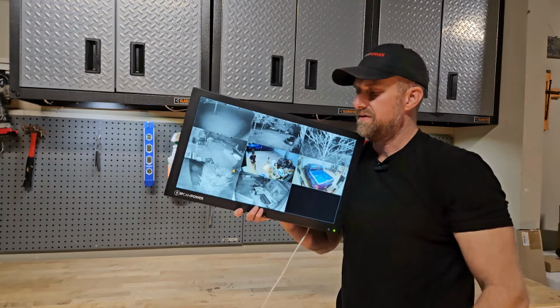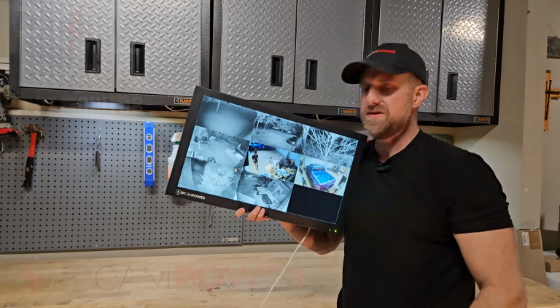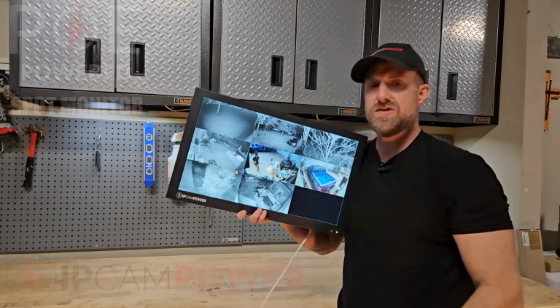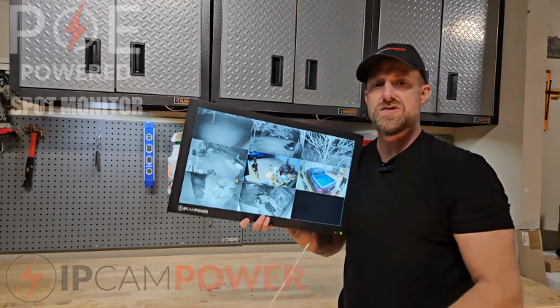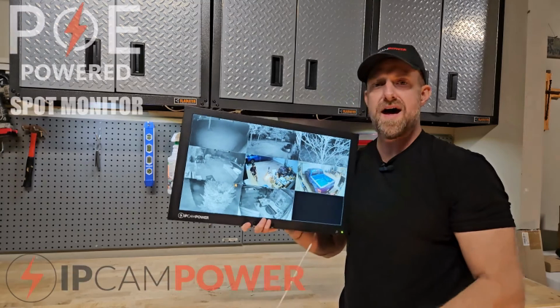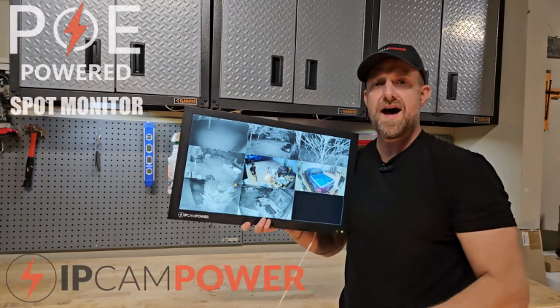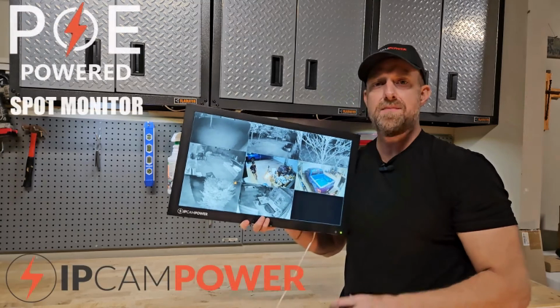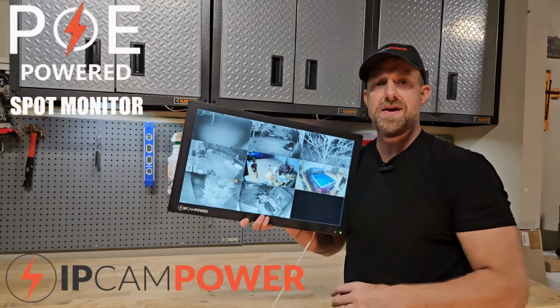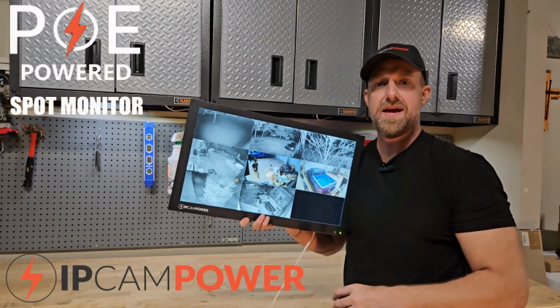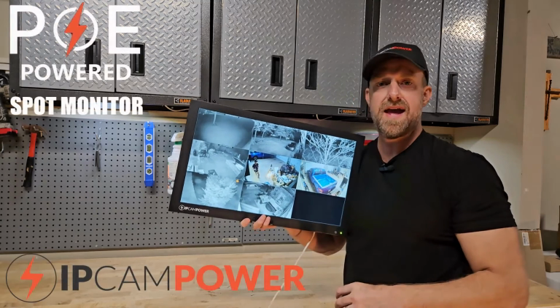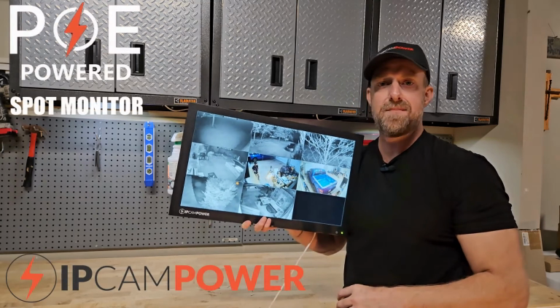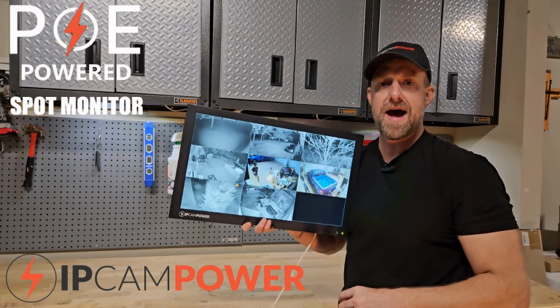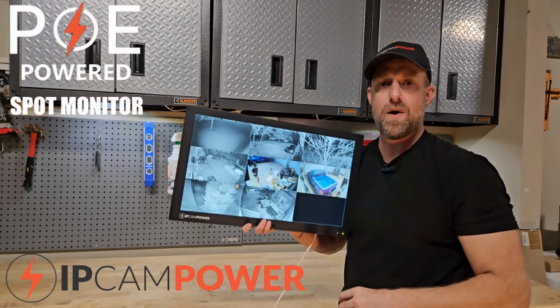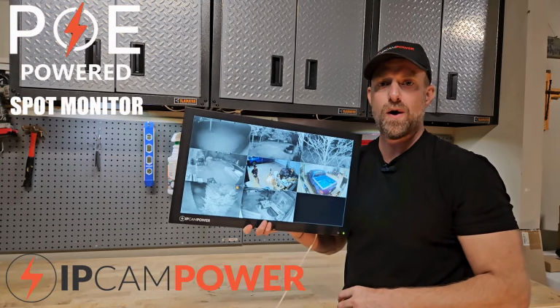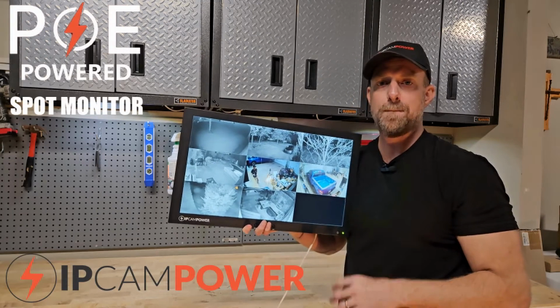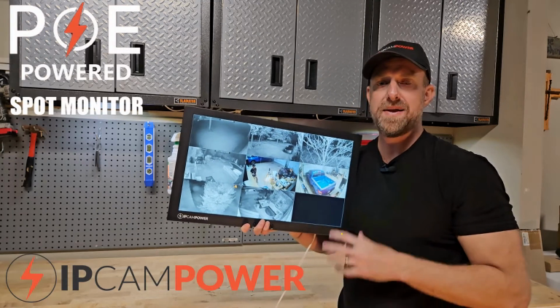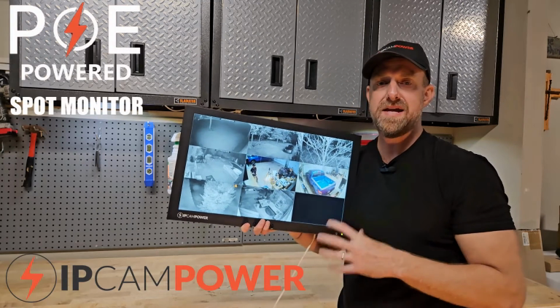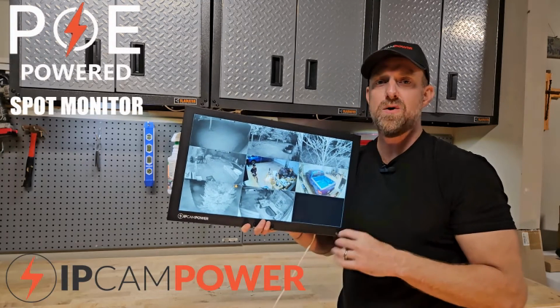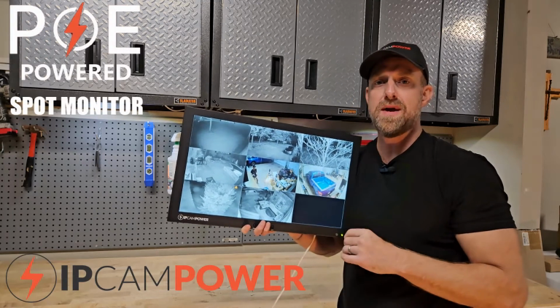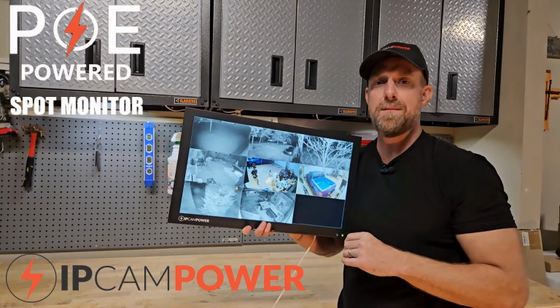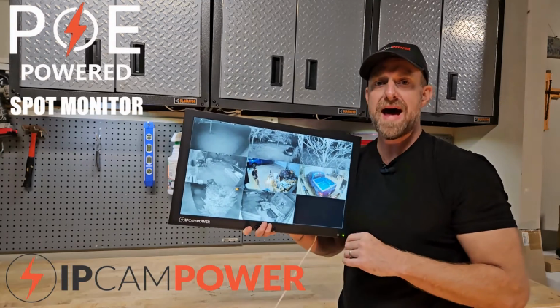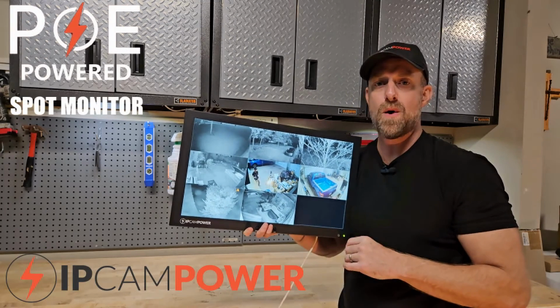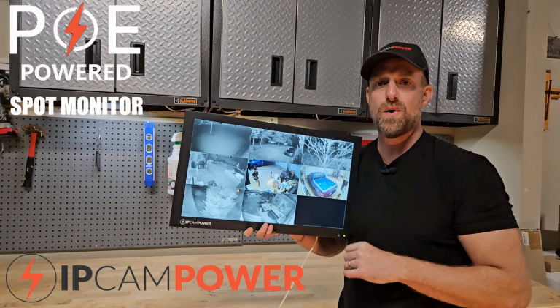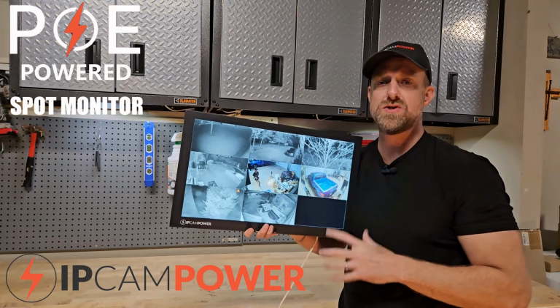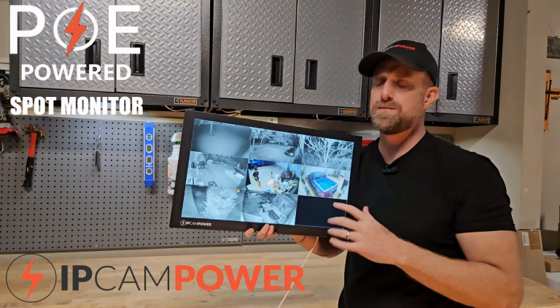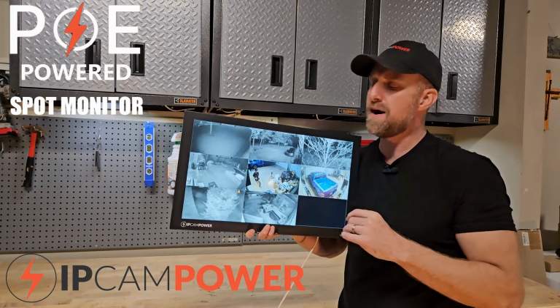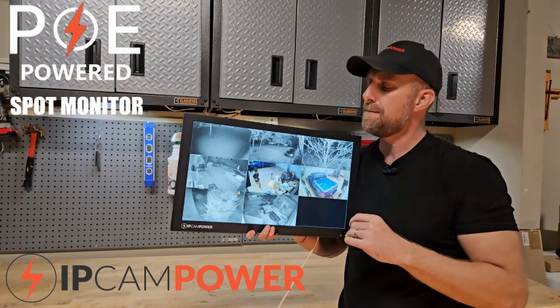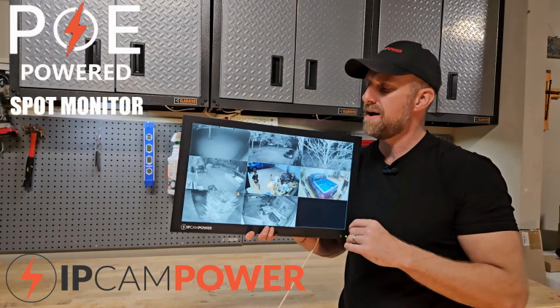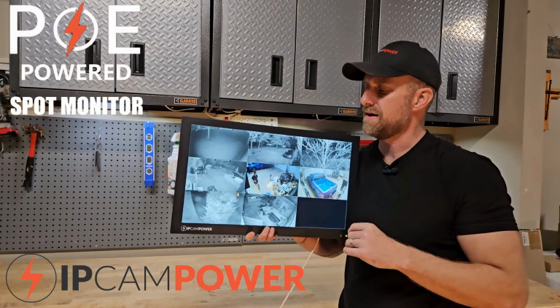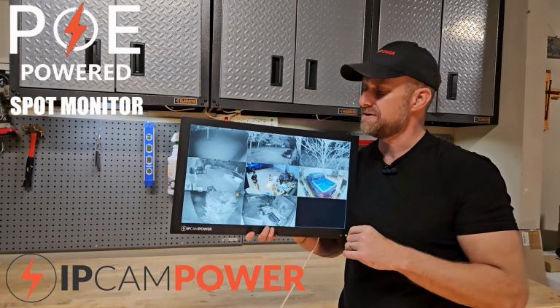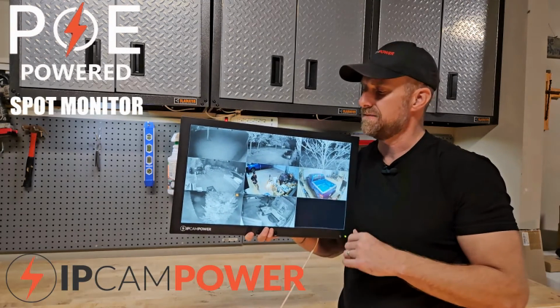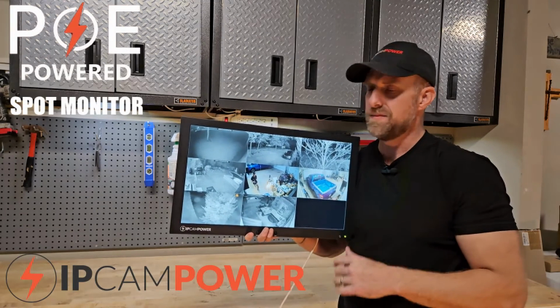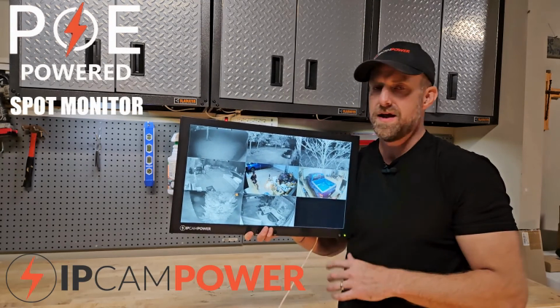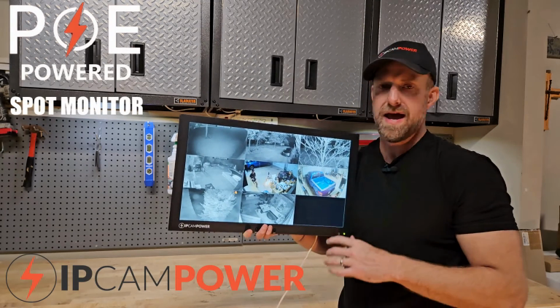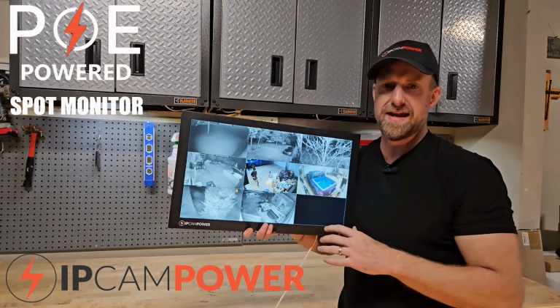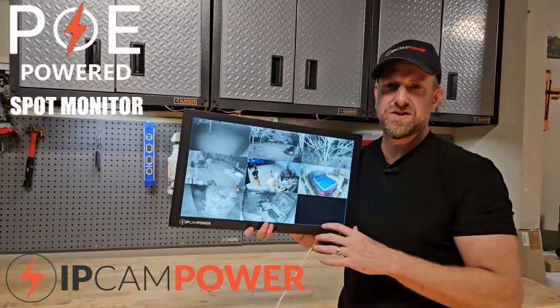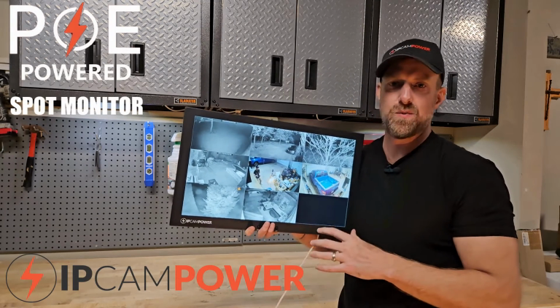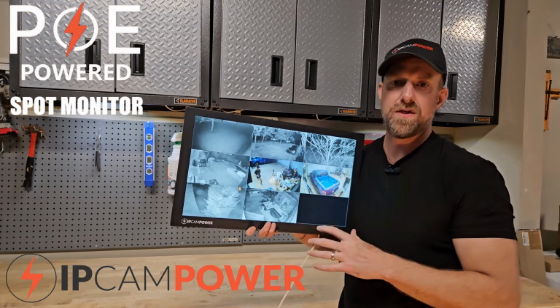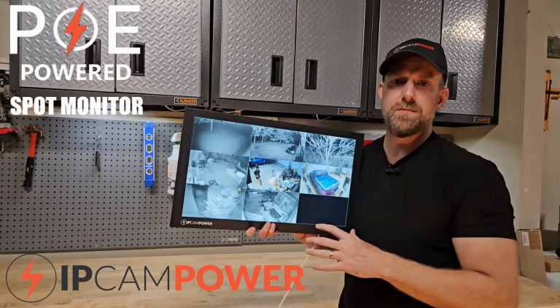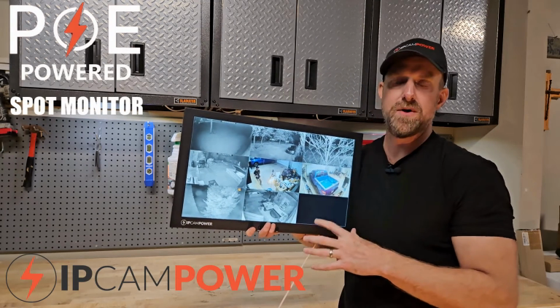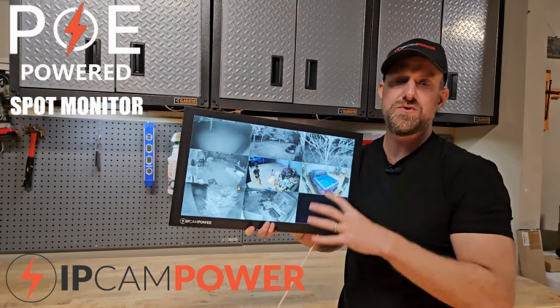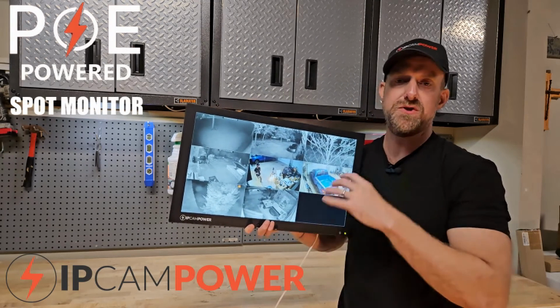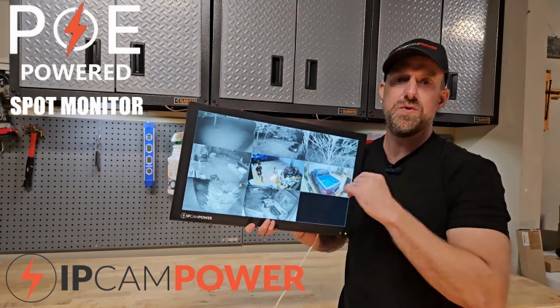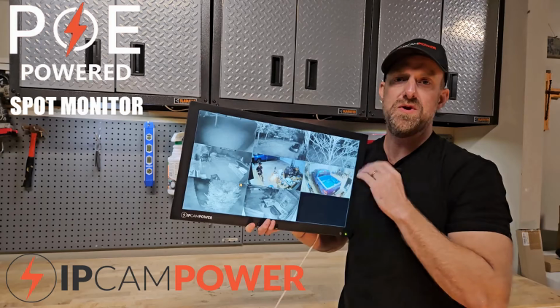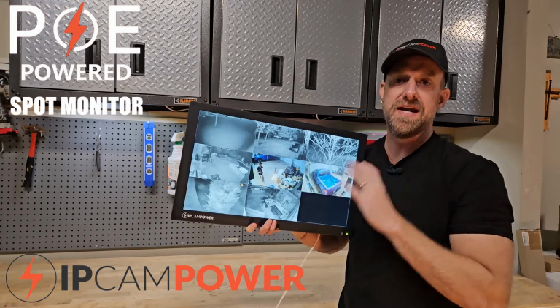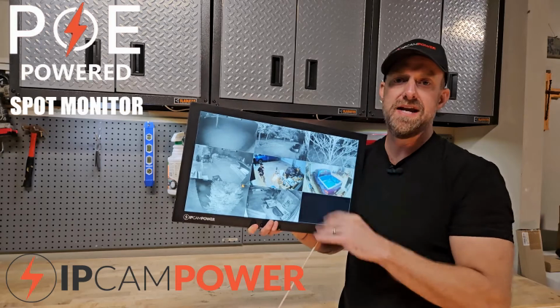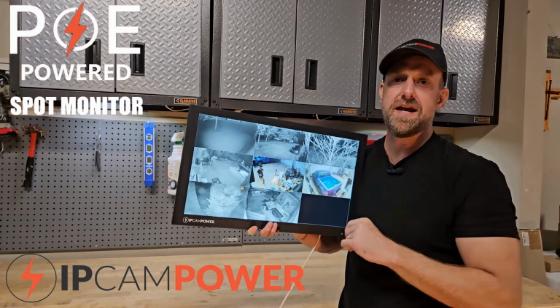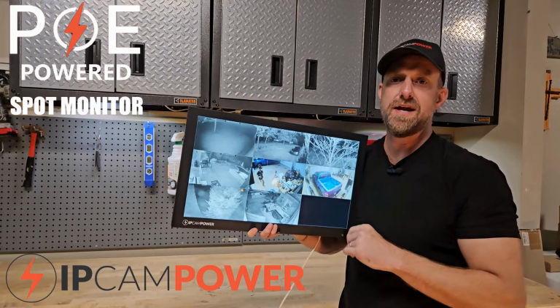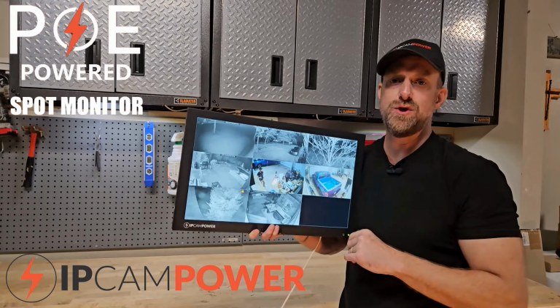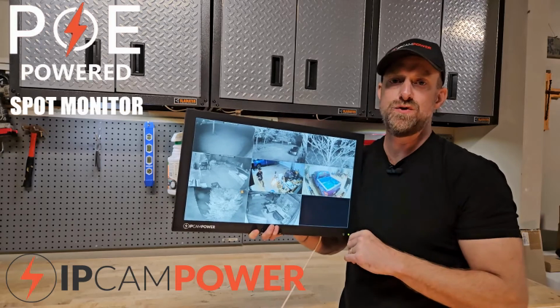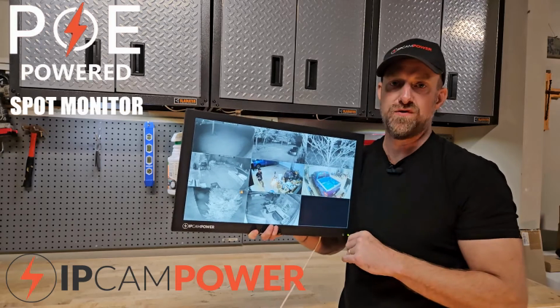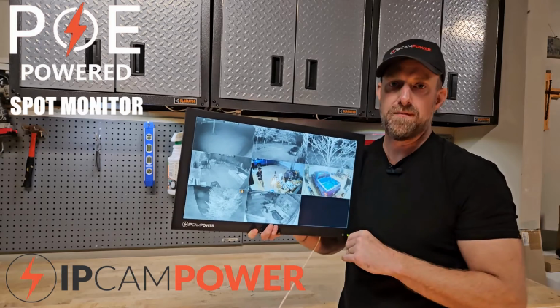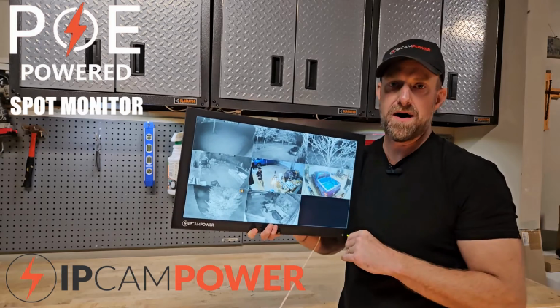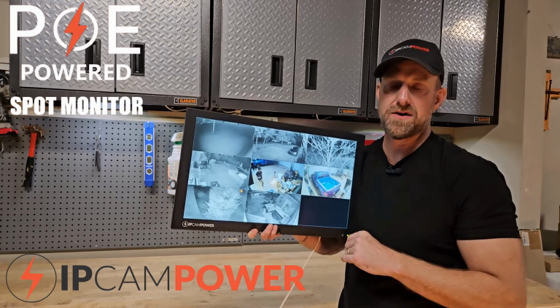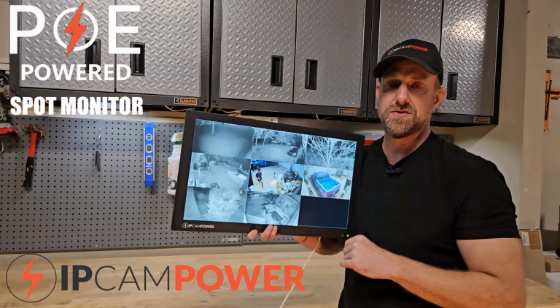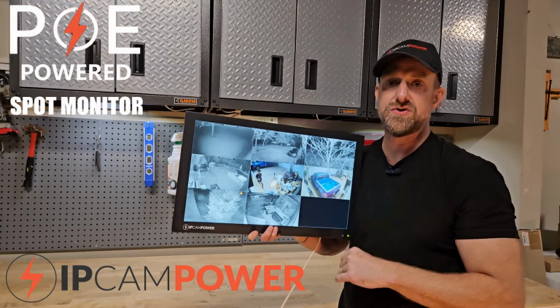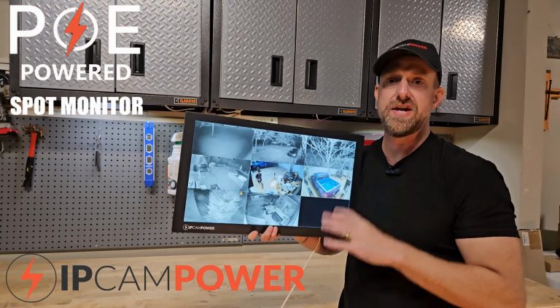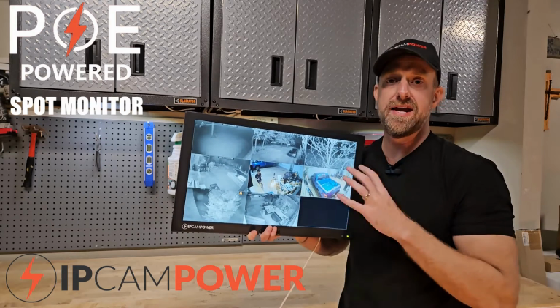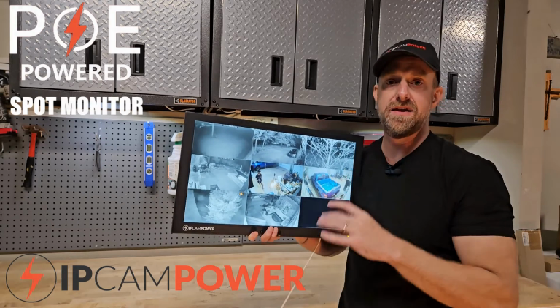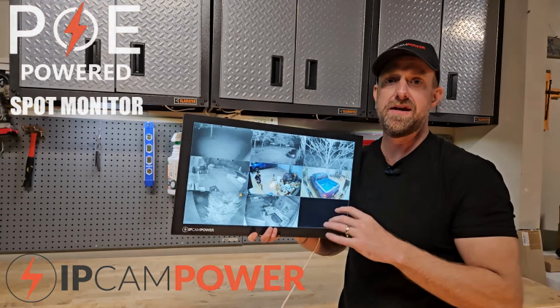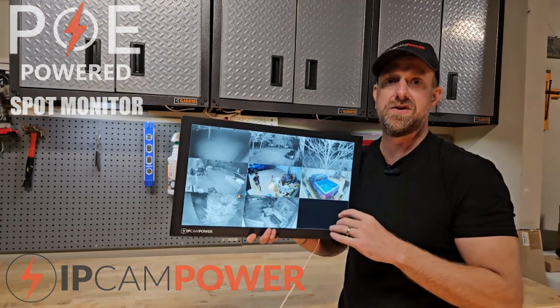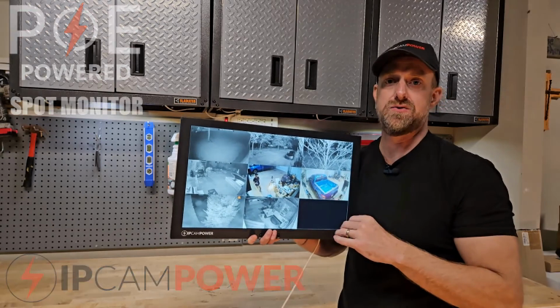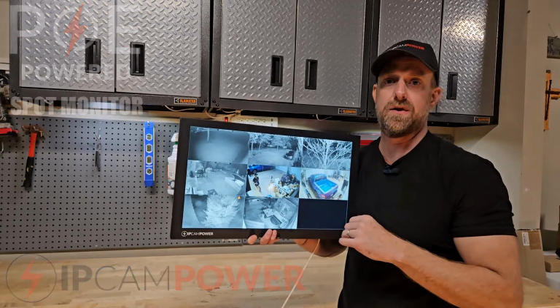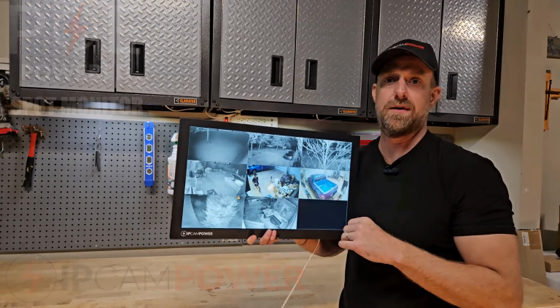This is the IPCam Power PoE-Powered Spot Monitor, and it's one of the most unique and useful monitors in the industry.